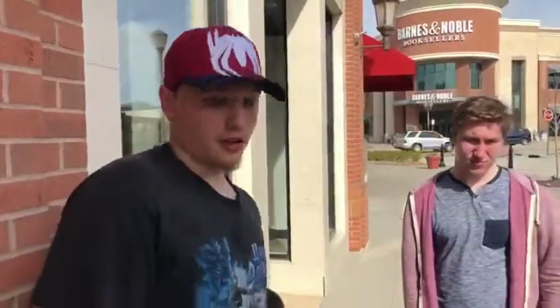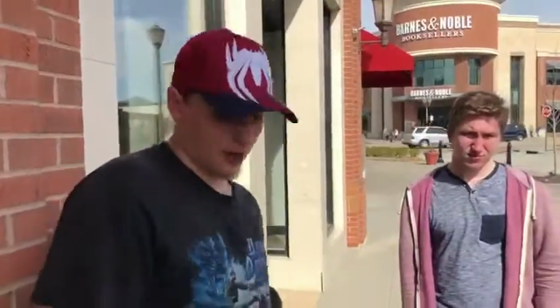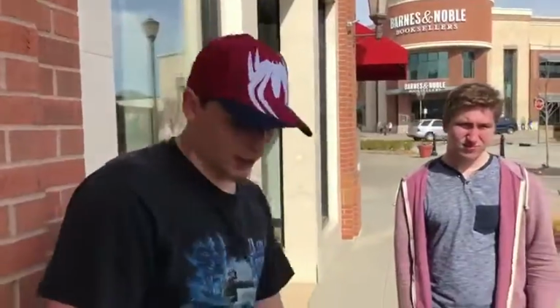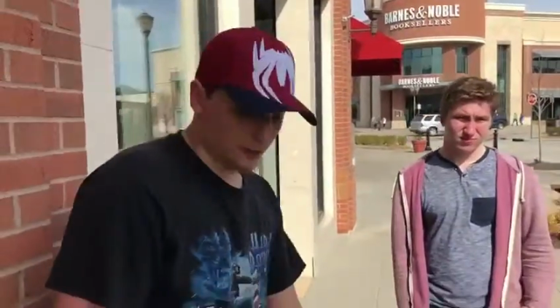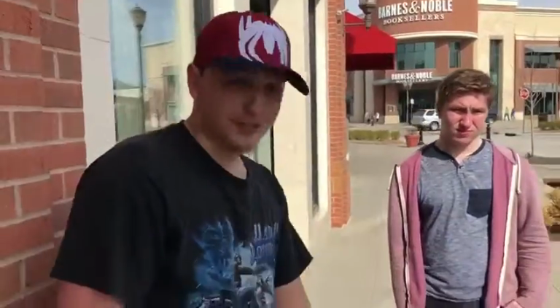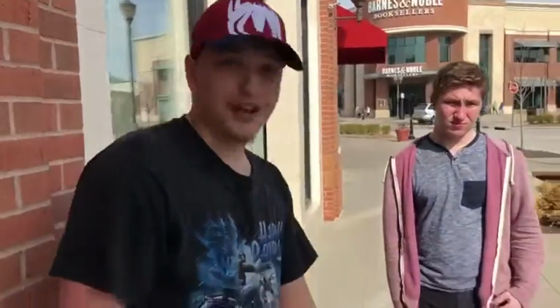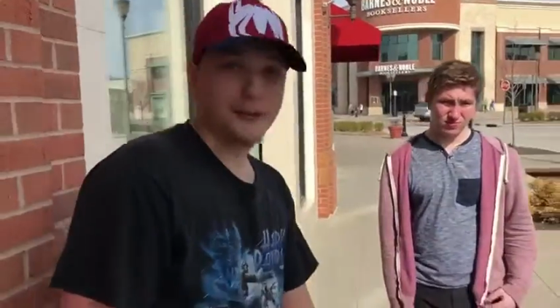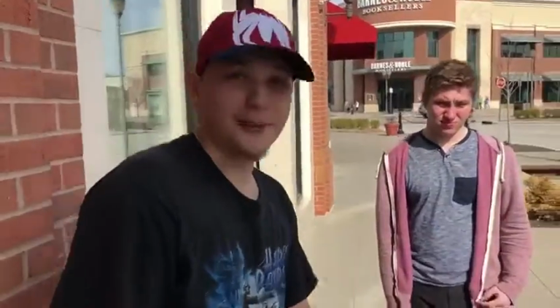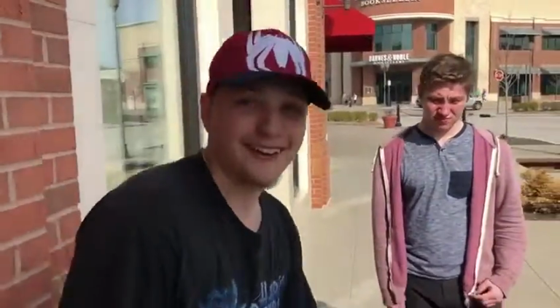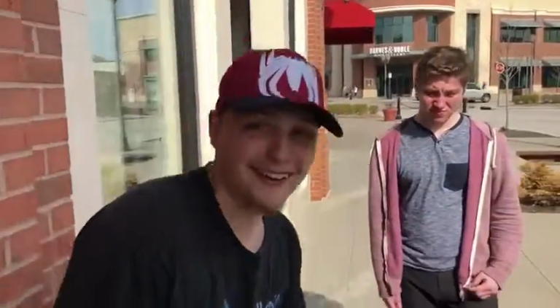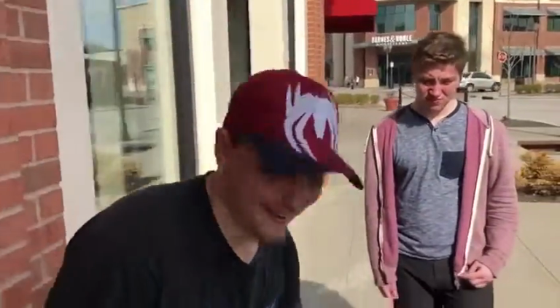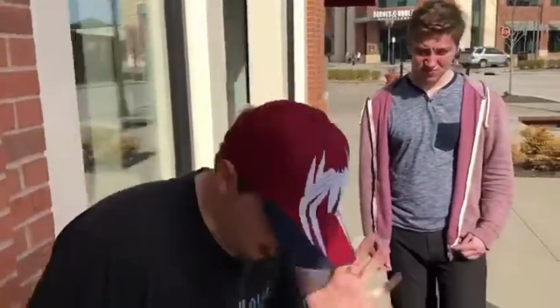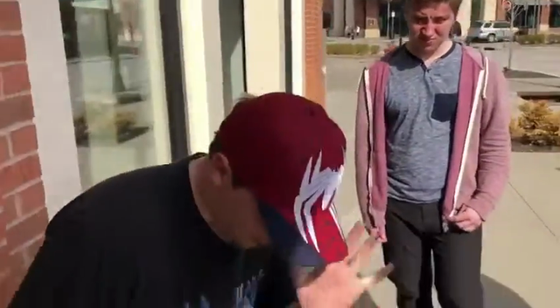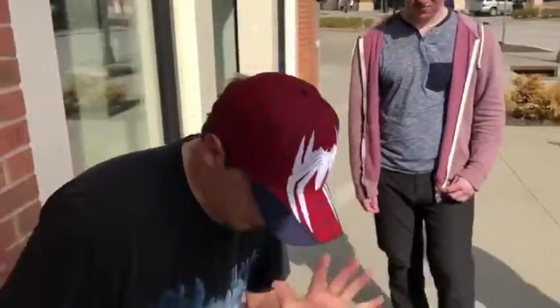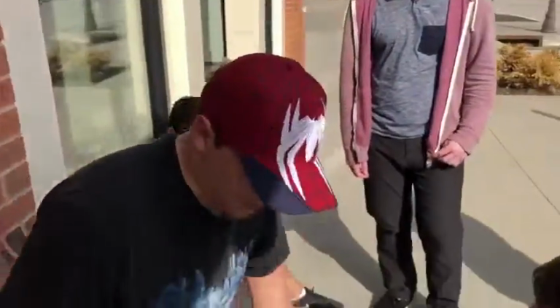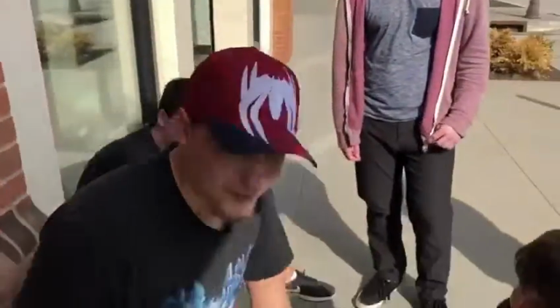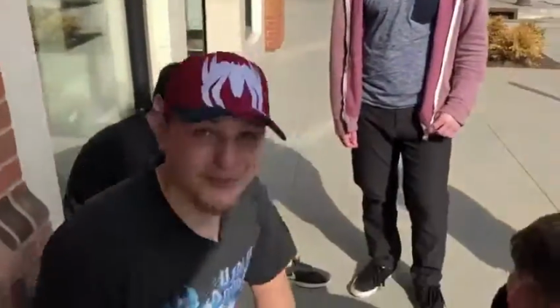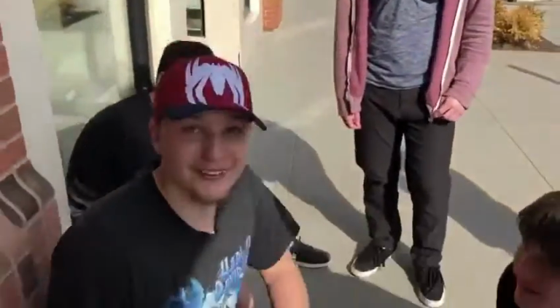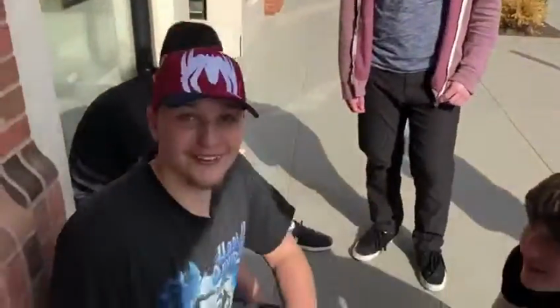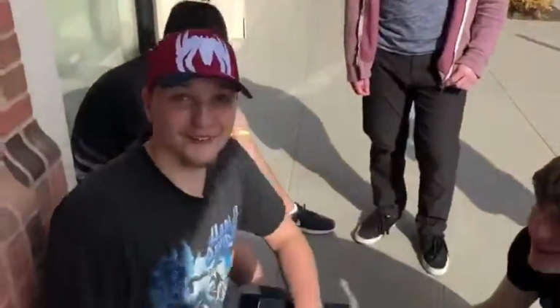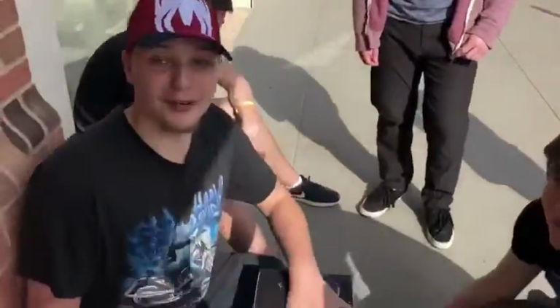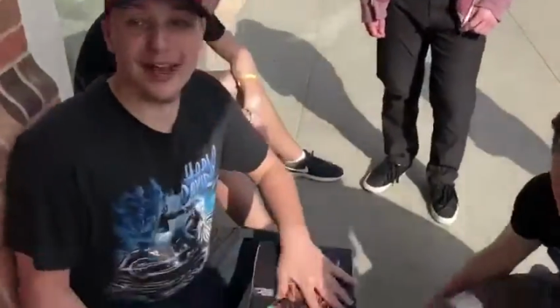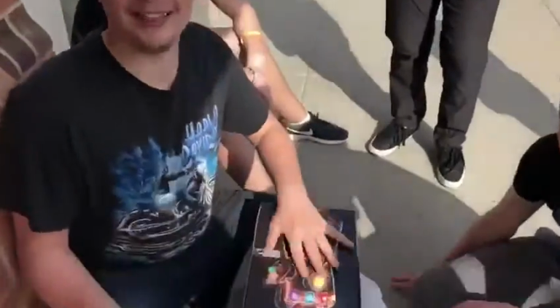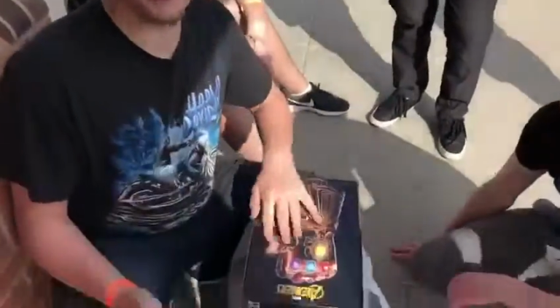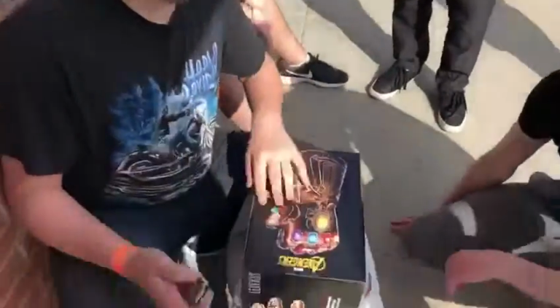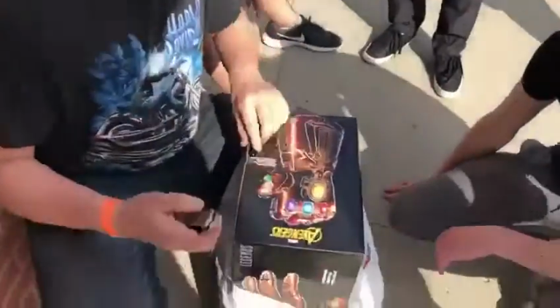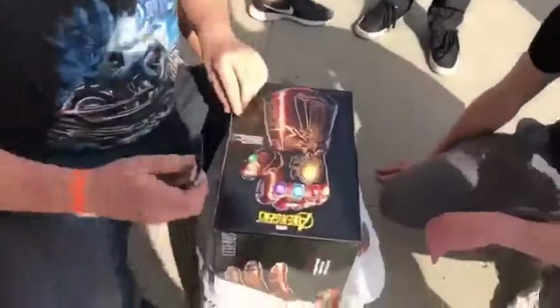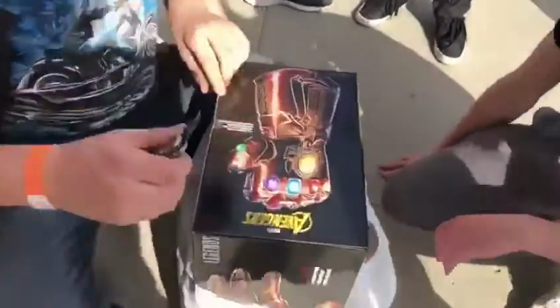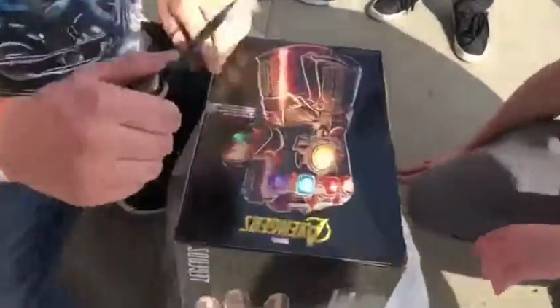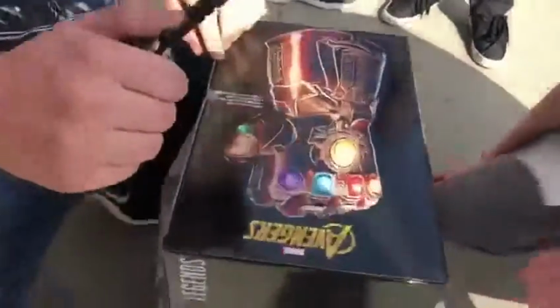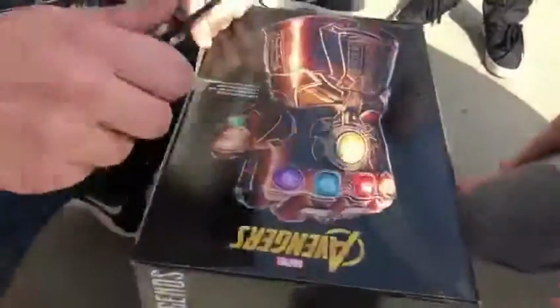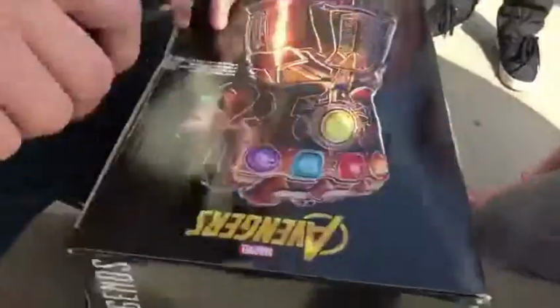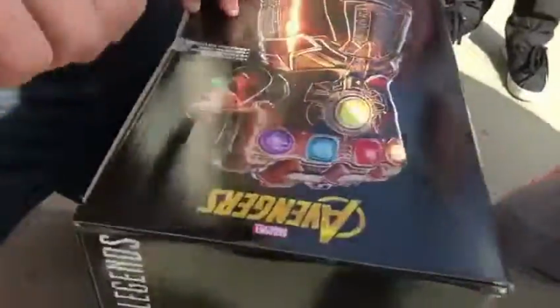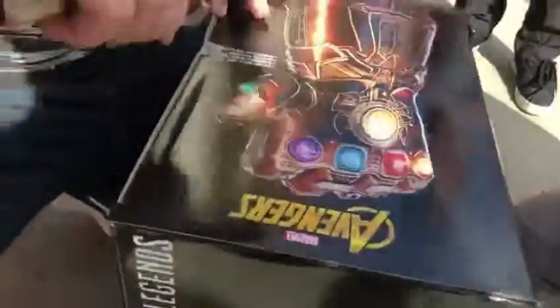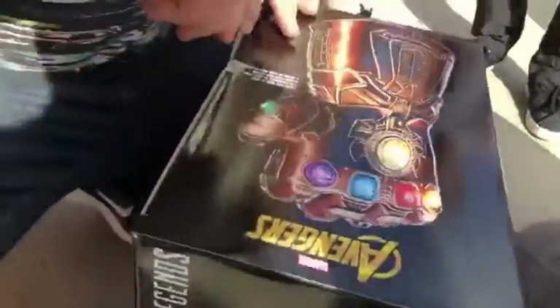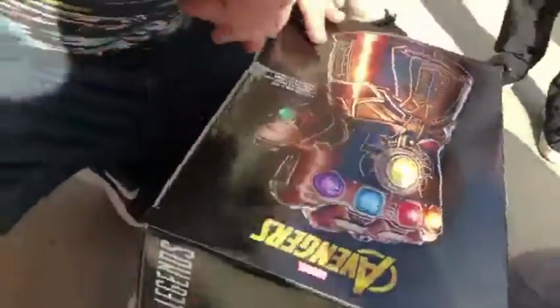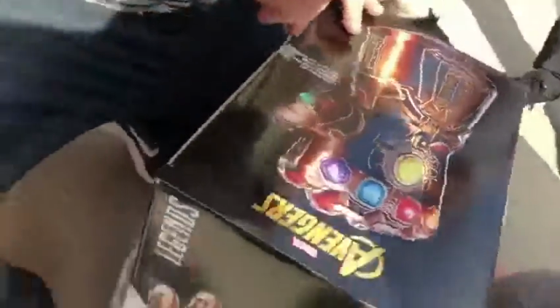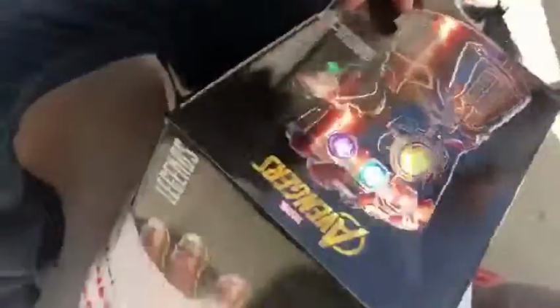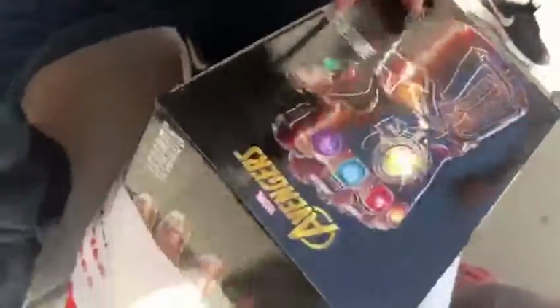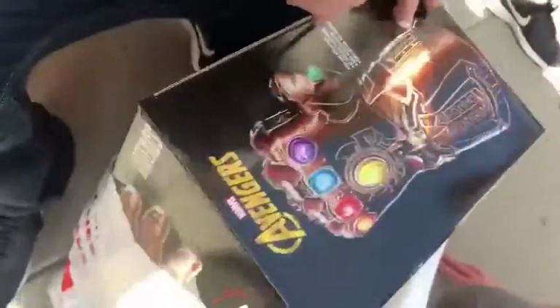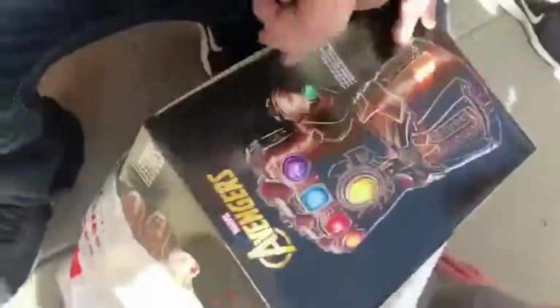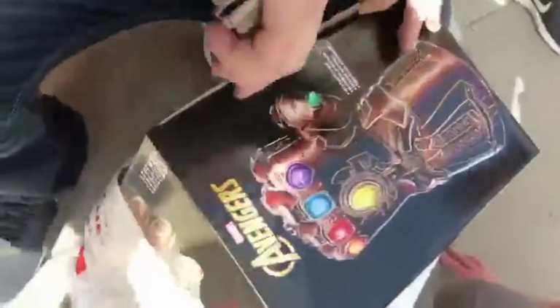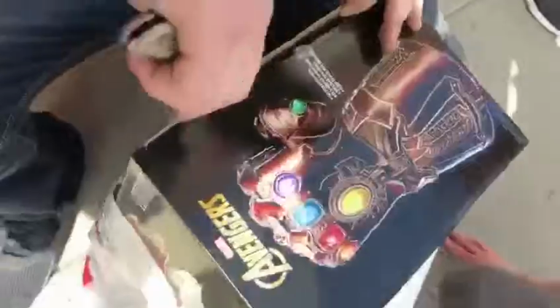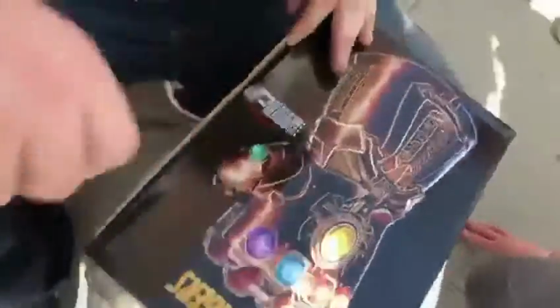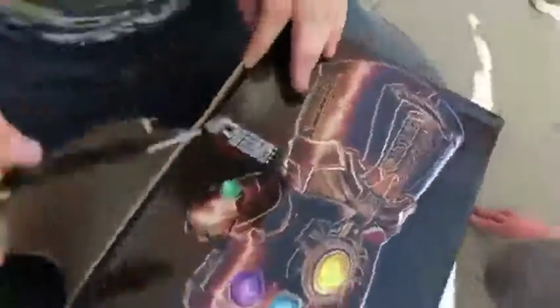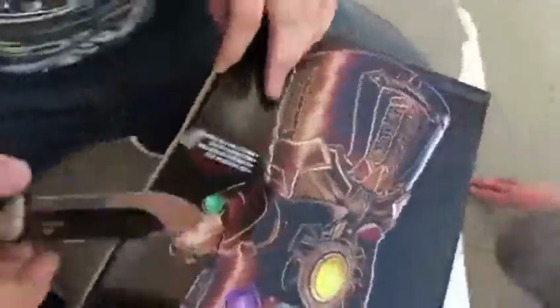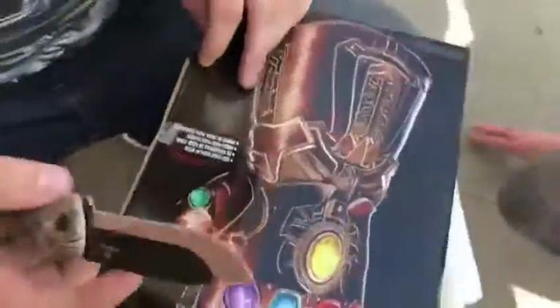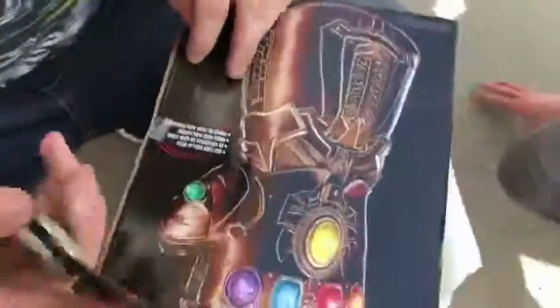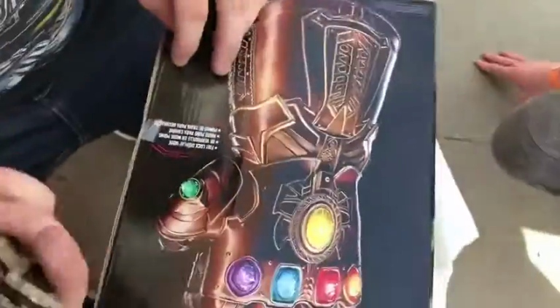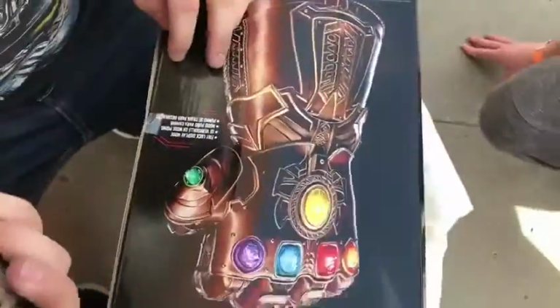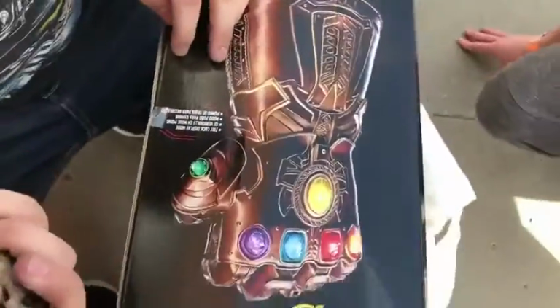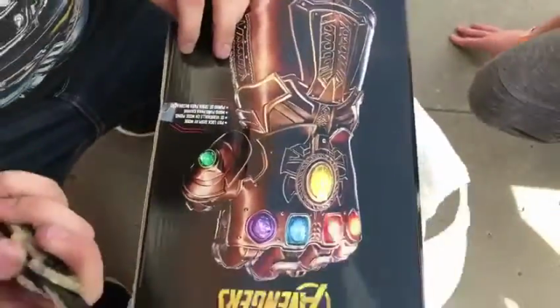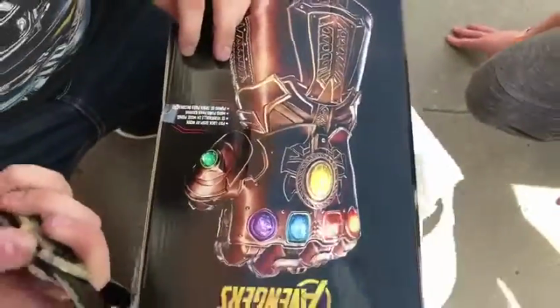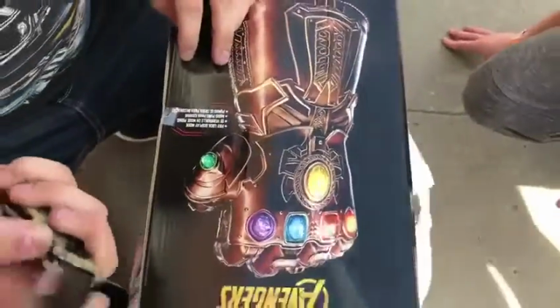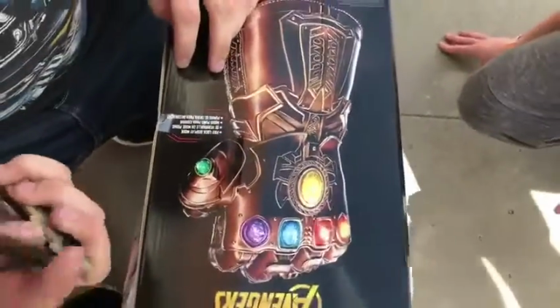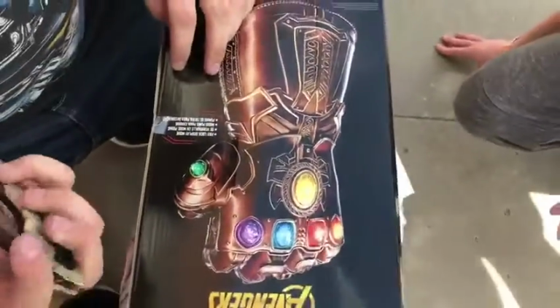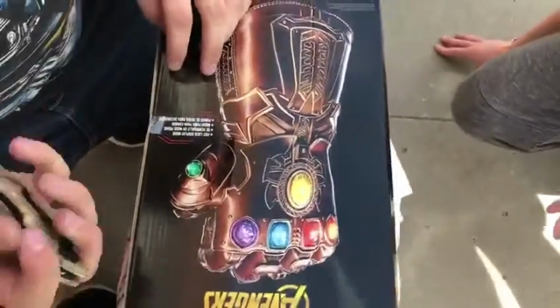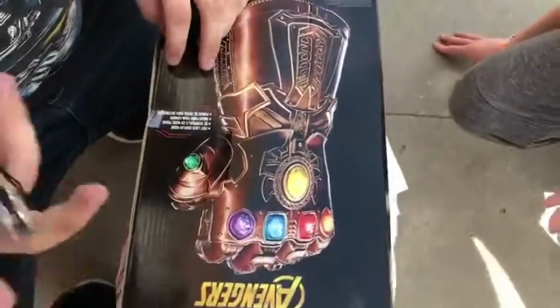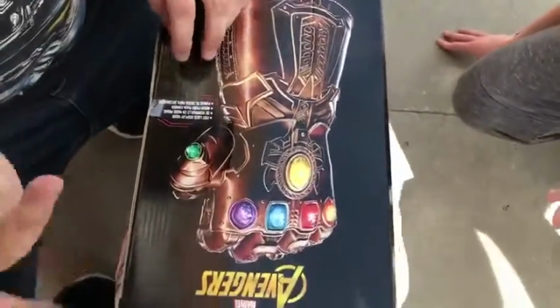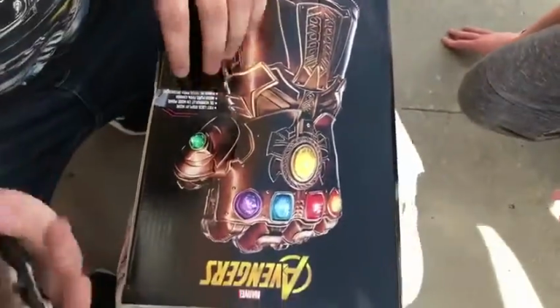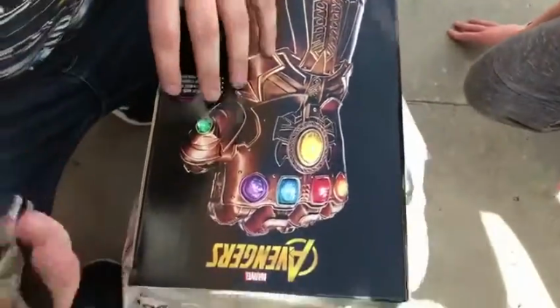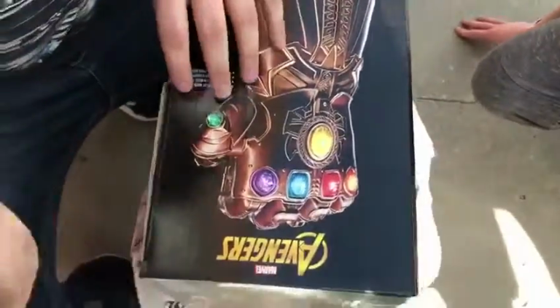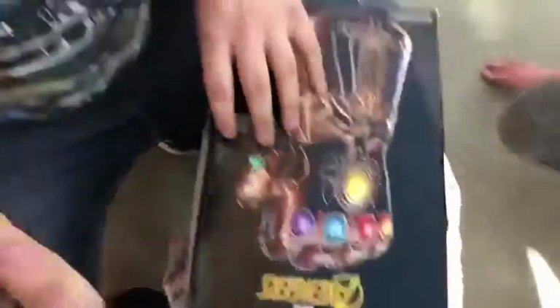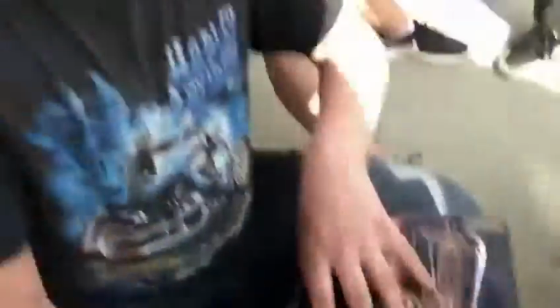Alright, yo, what's up? We got this shit — you say what it is, dude. The Avengers Infinity Gauntlet.